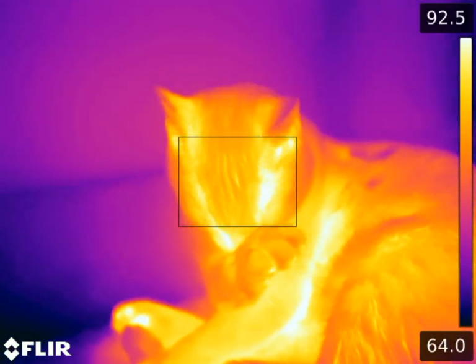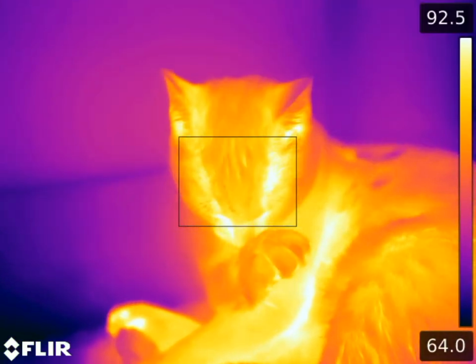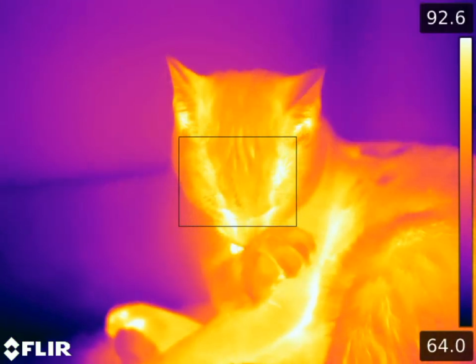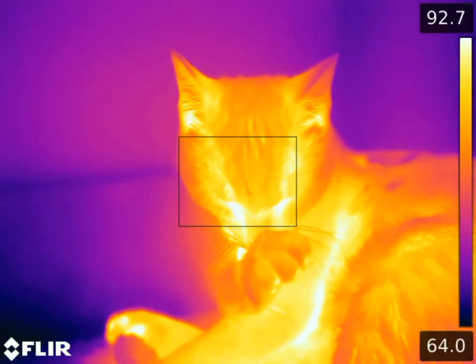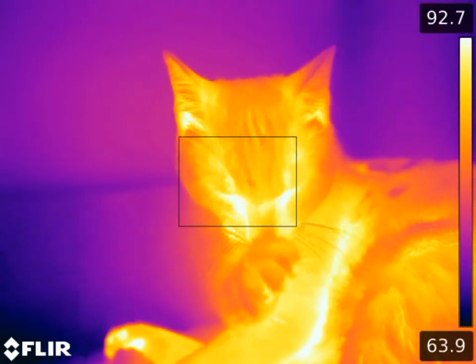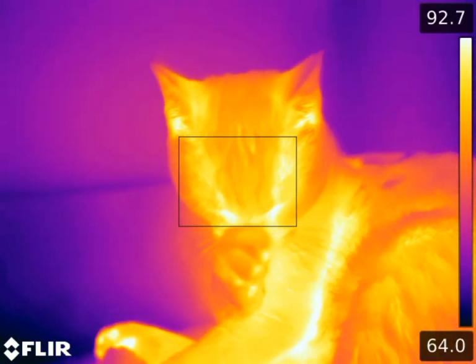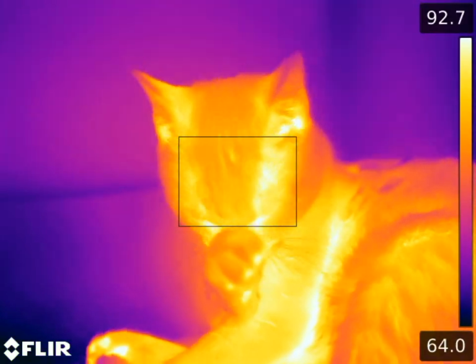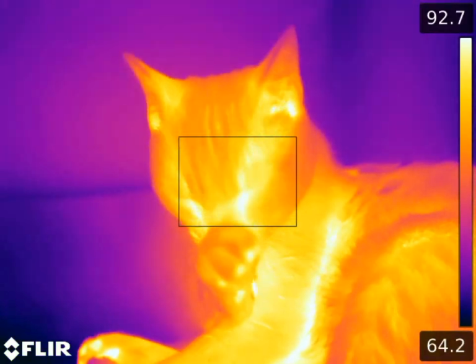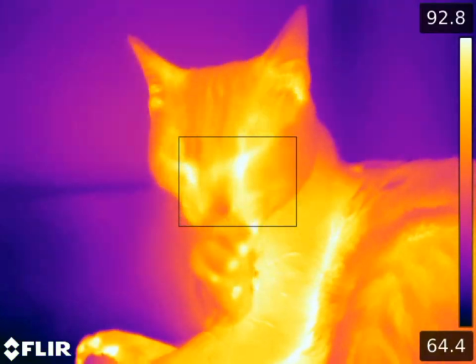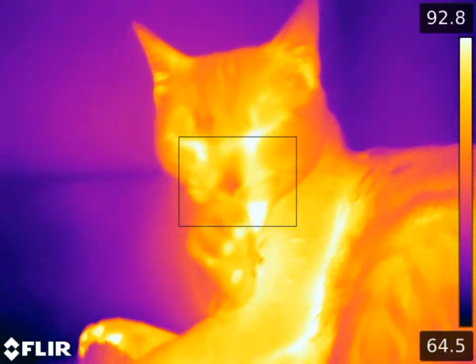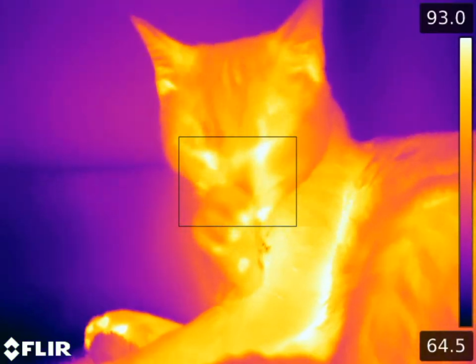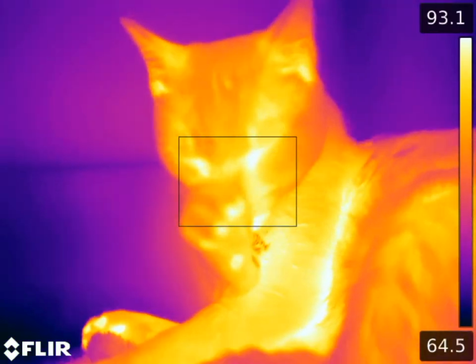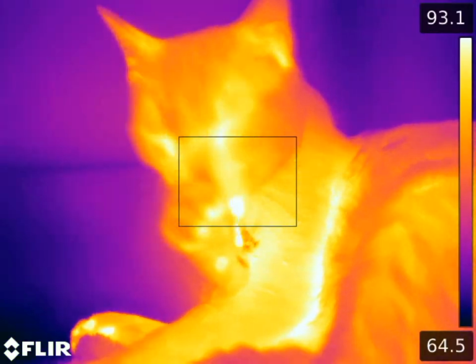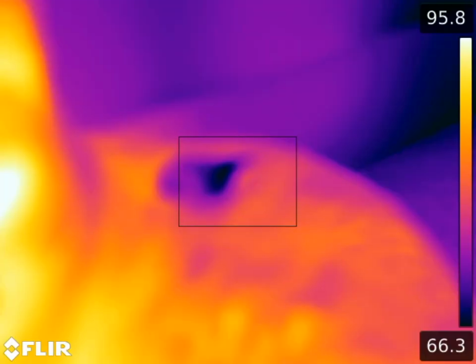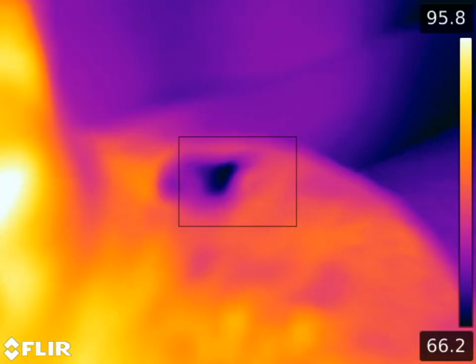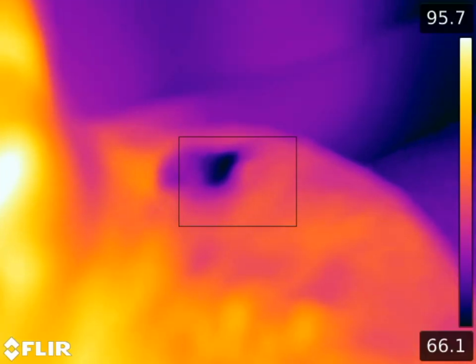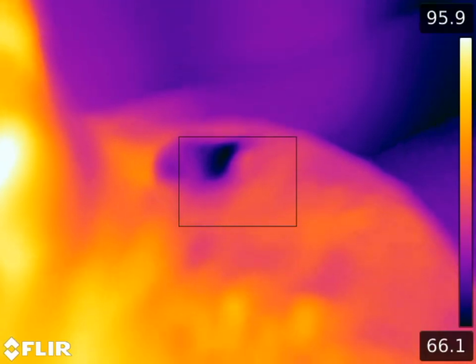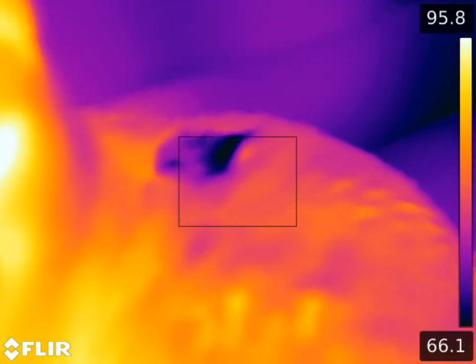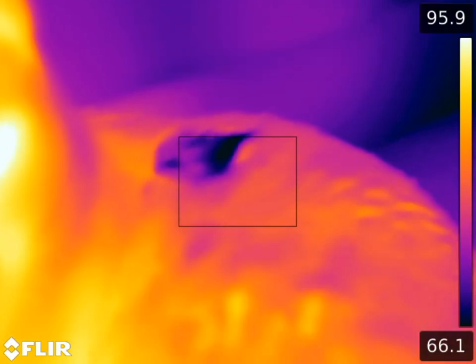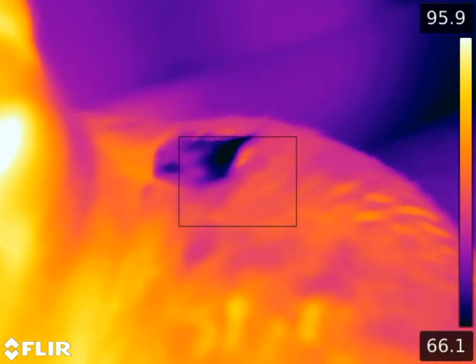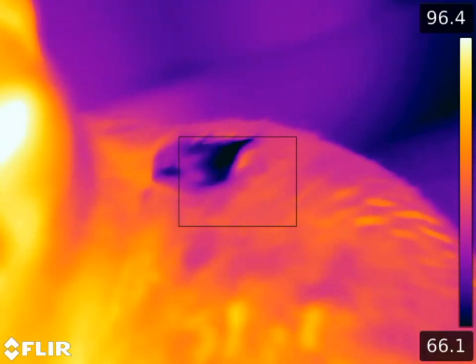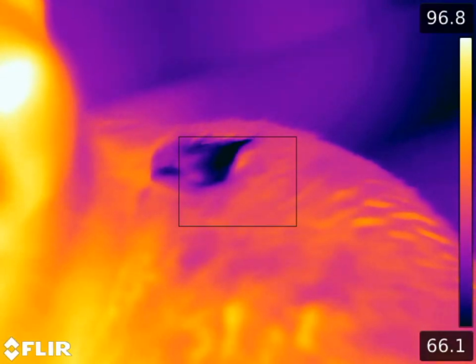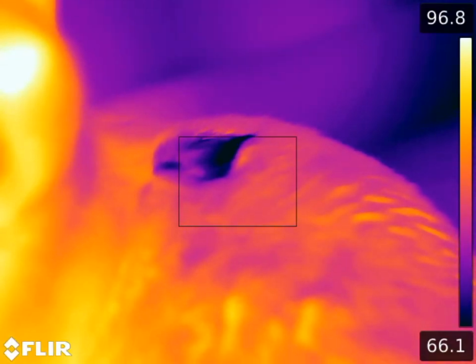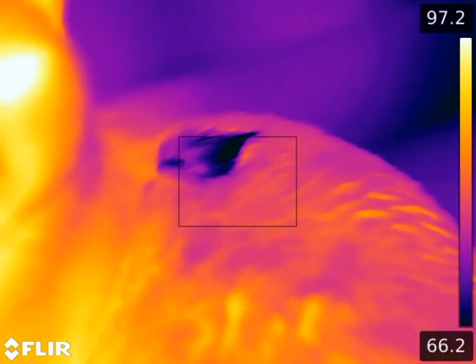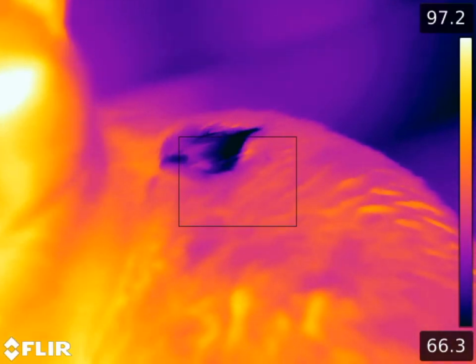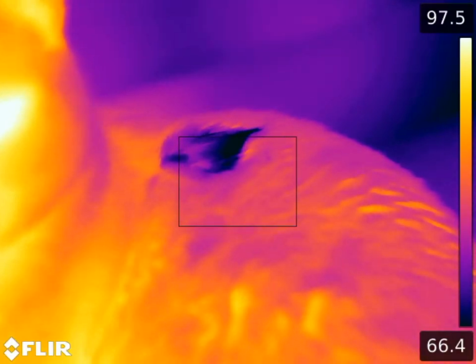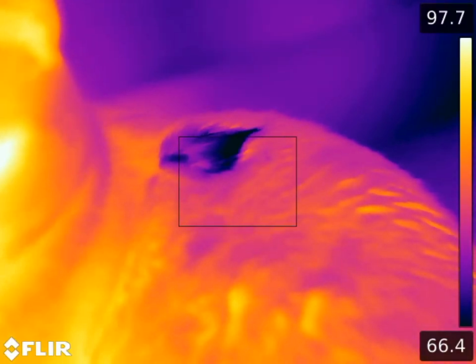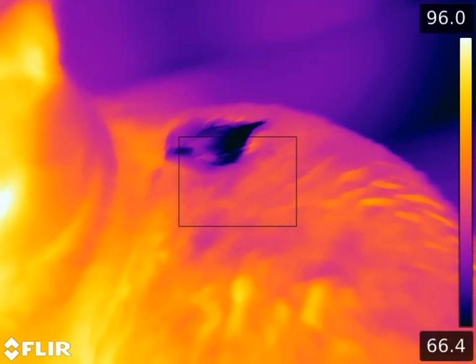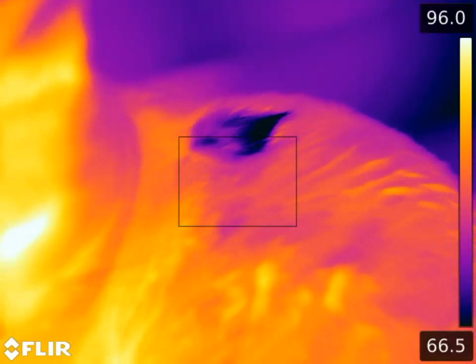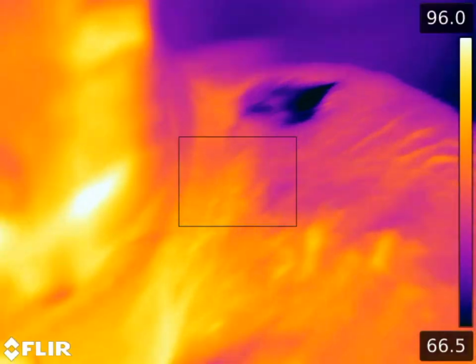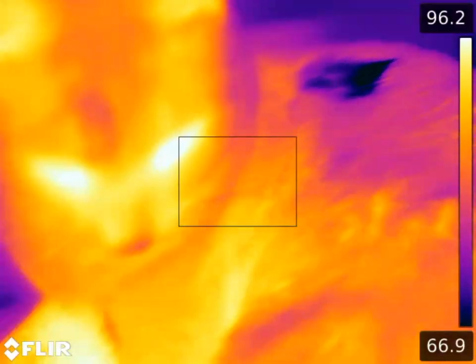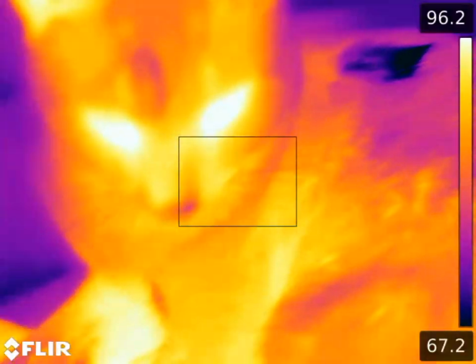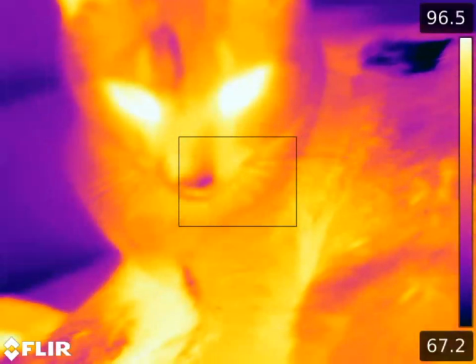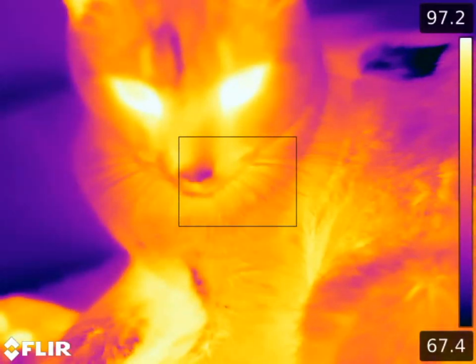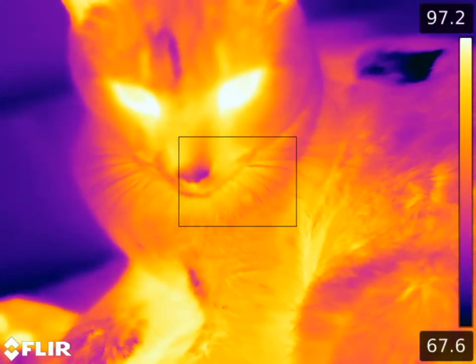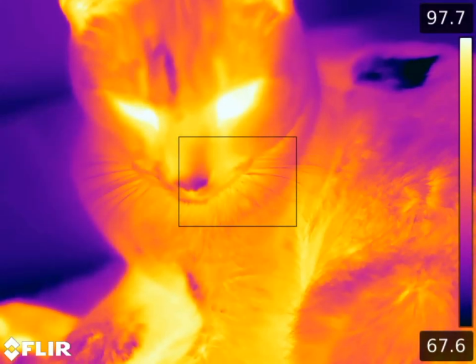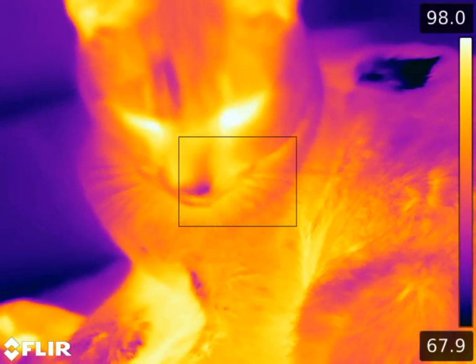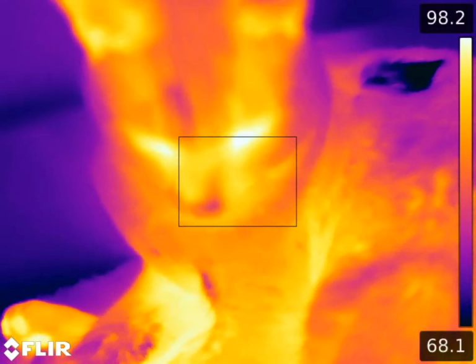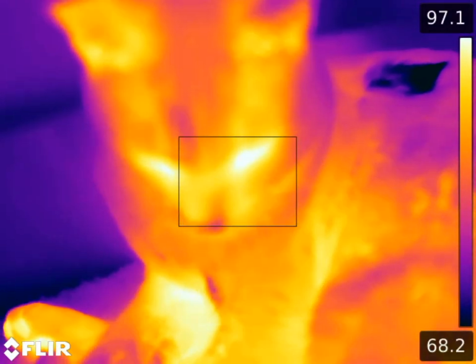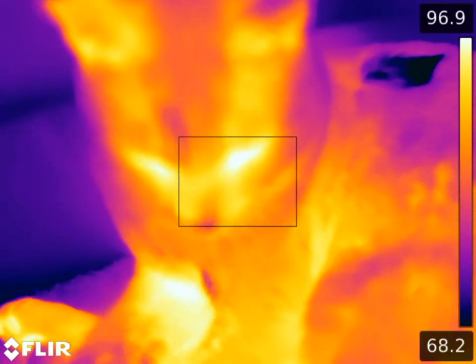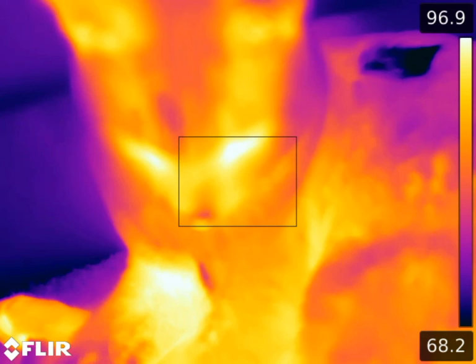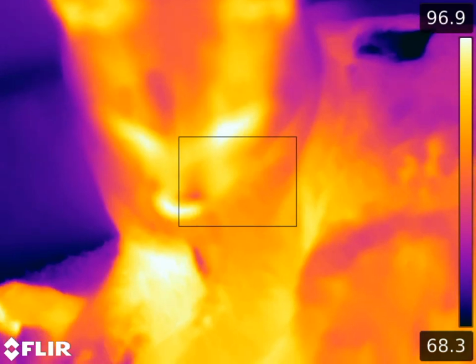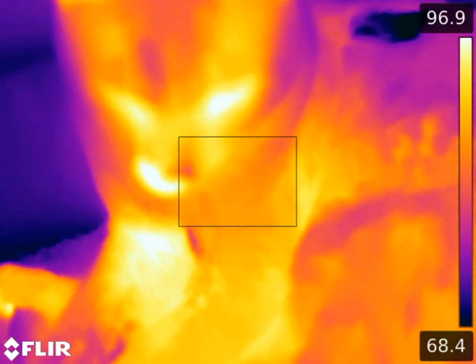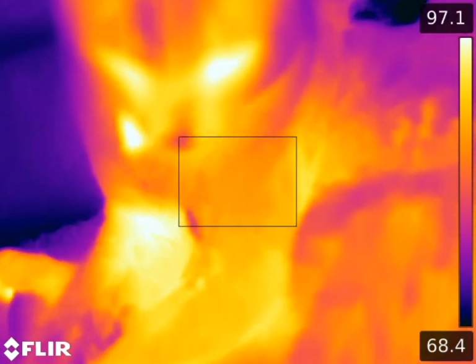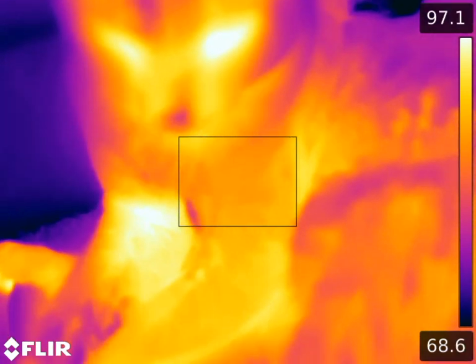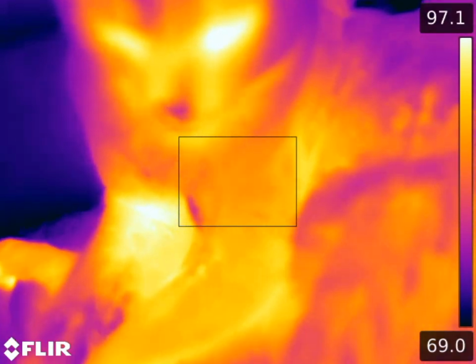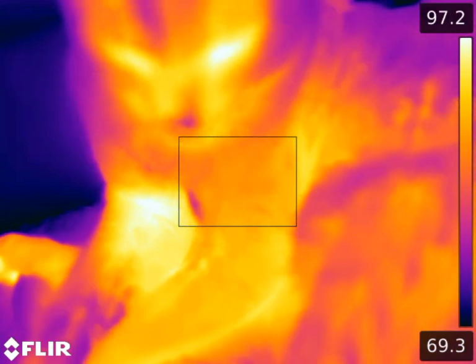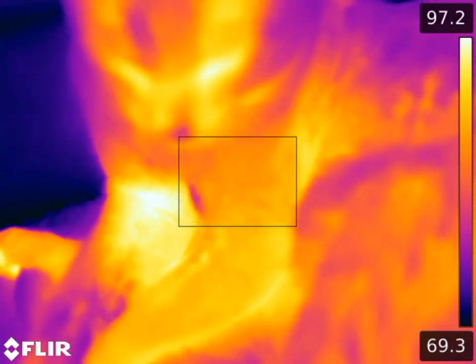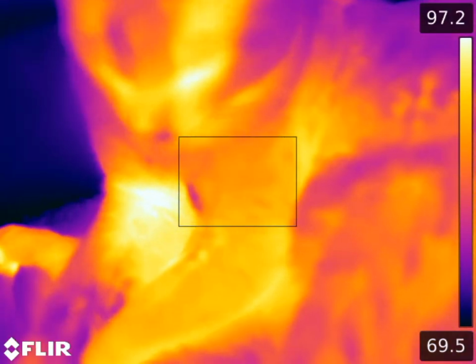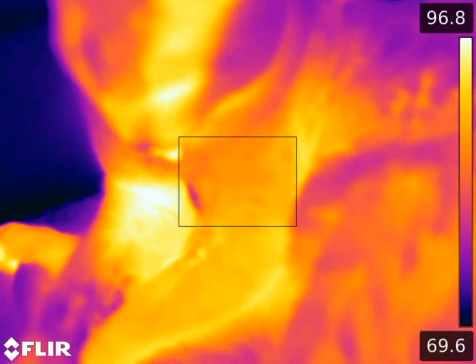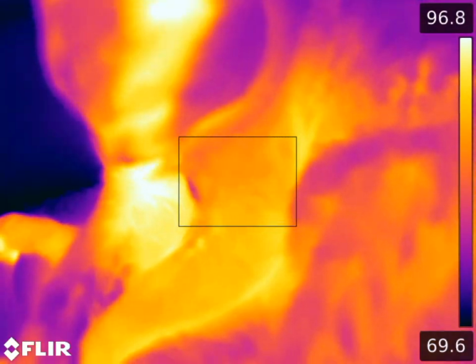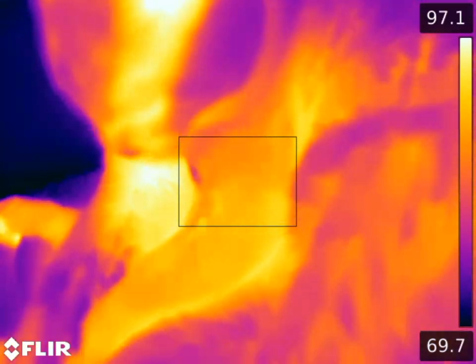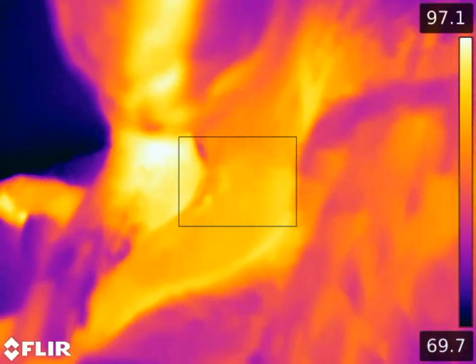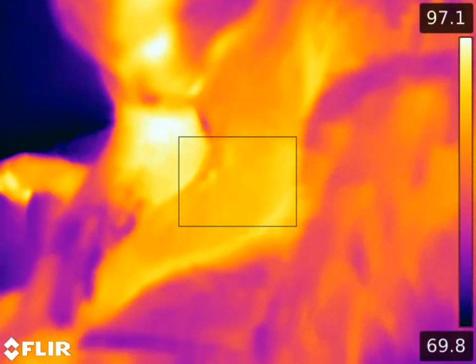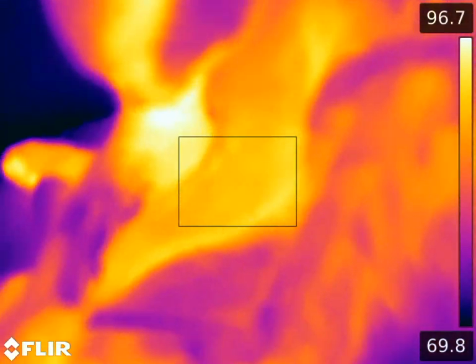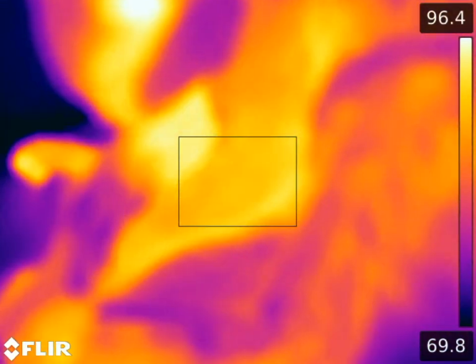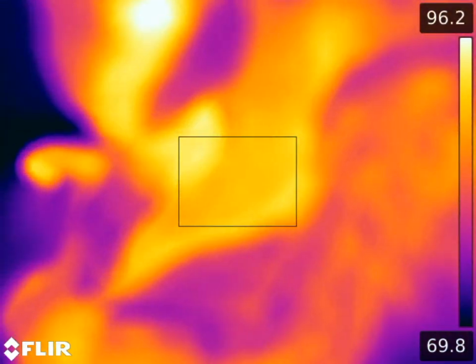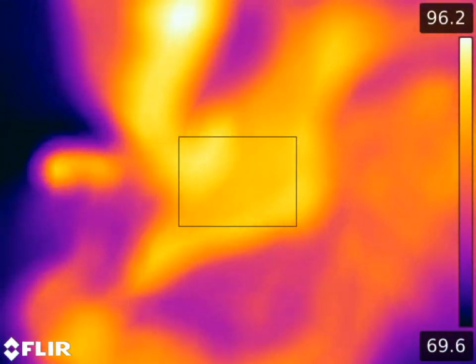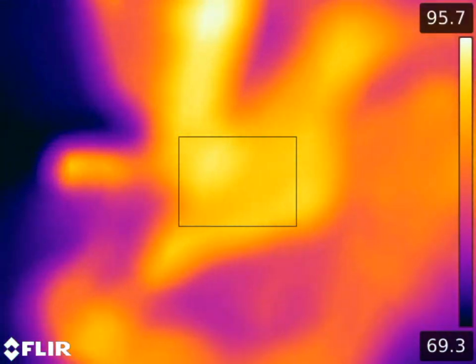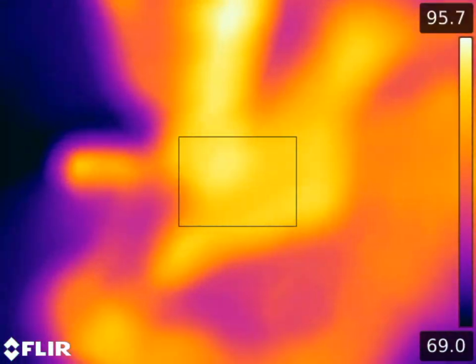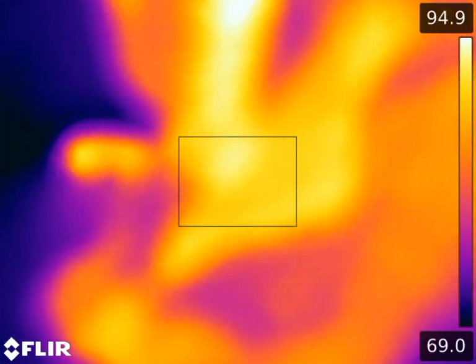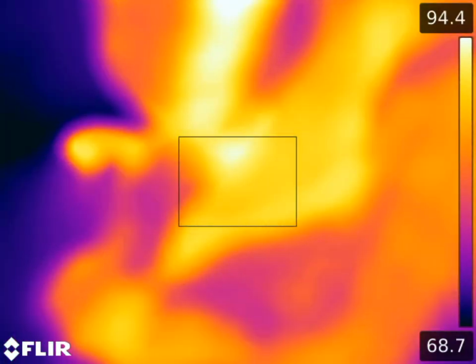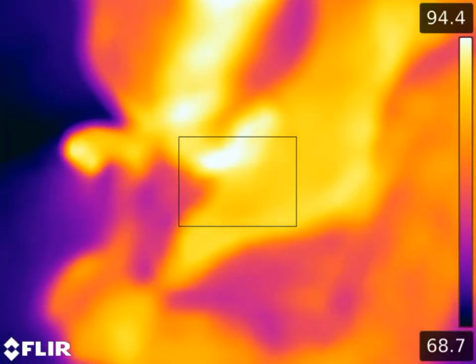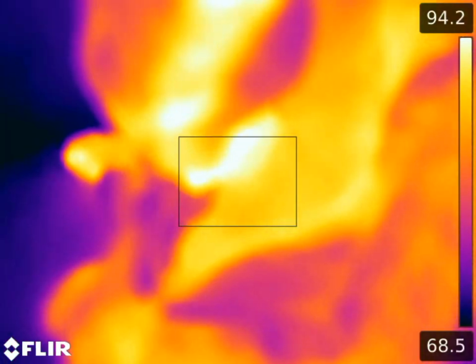And here's some footage of my cat Bucket. Pretty cool to see — he licks himself and then you can see the evaporation on his fur there.